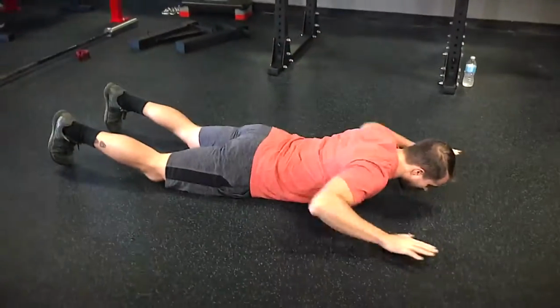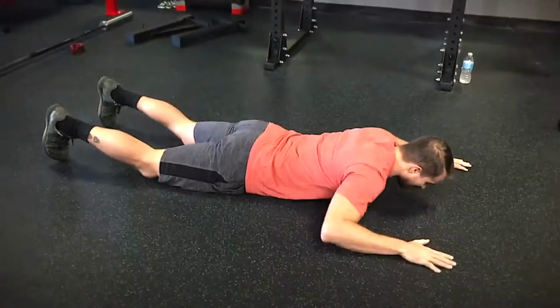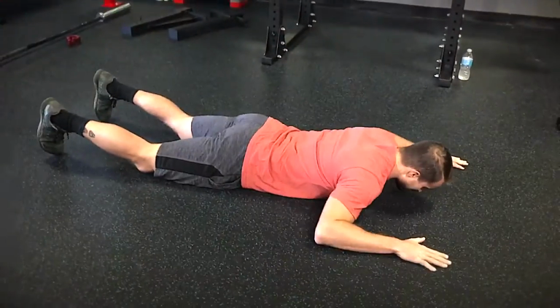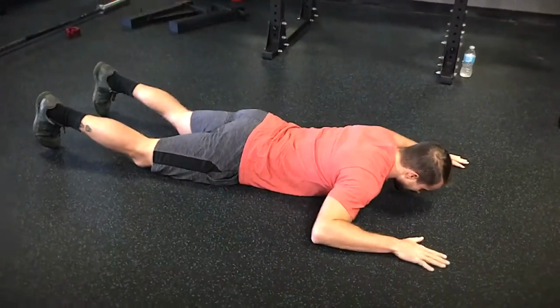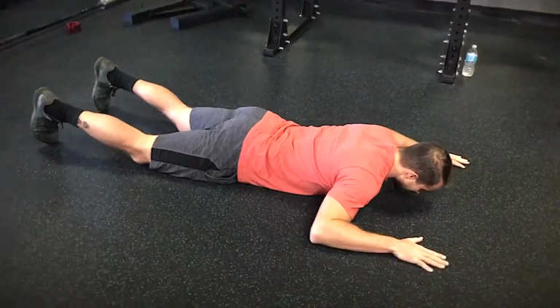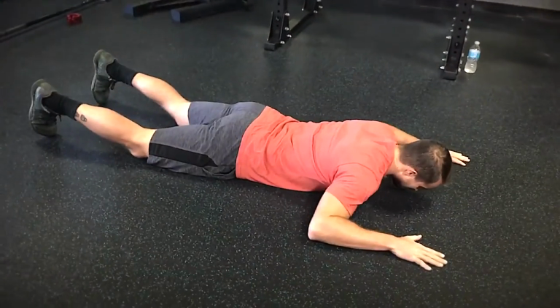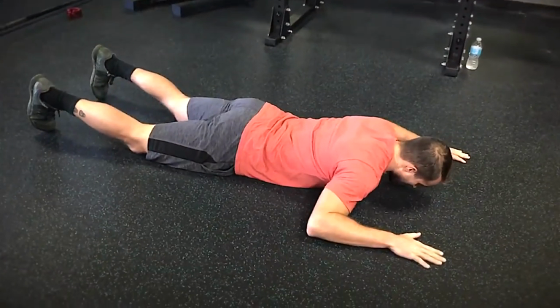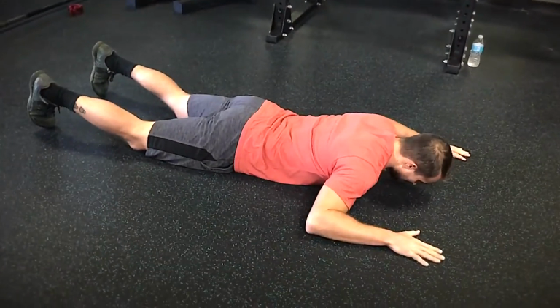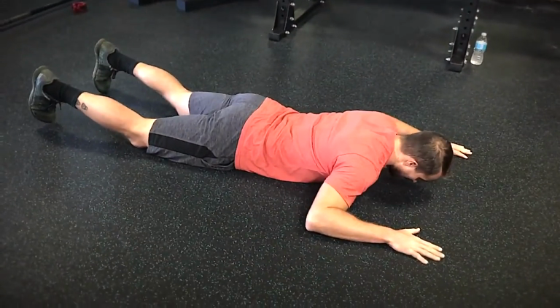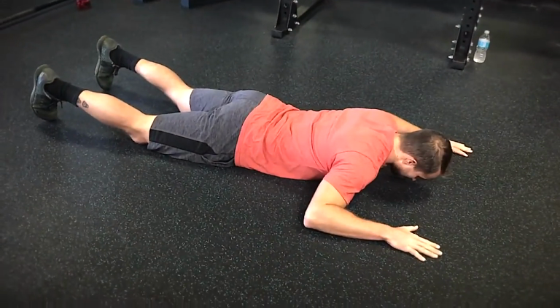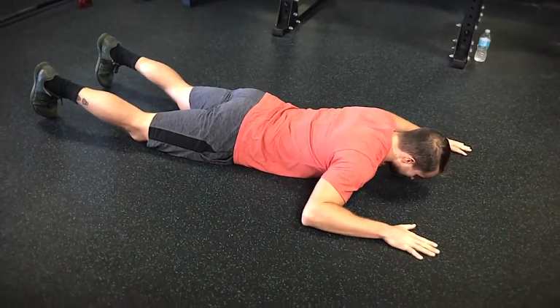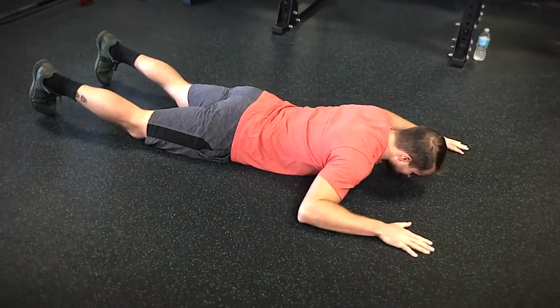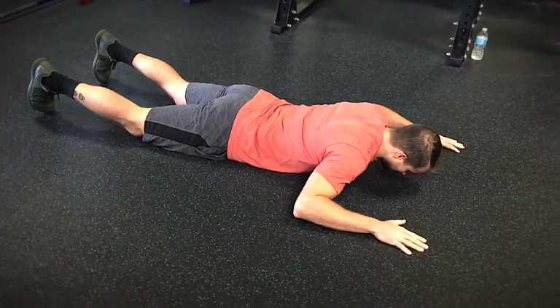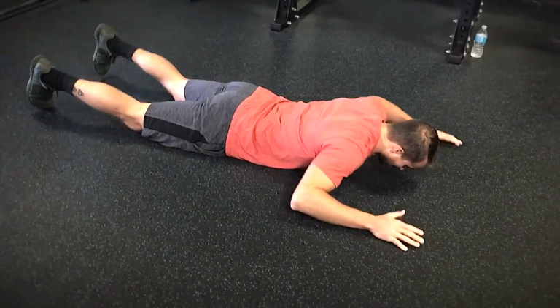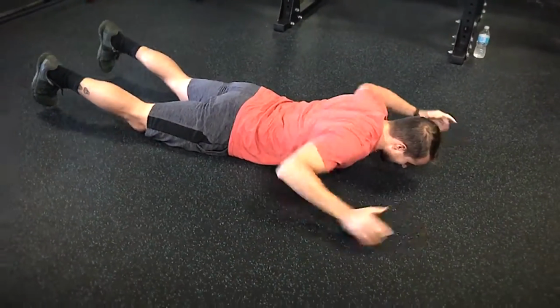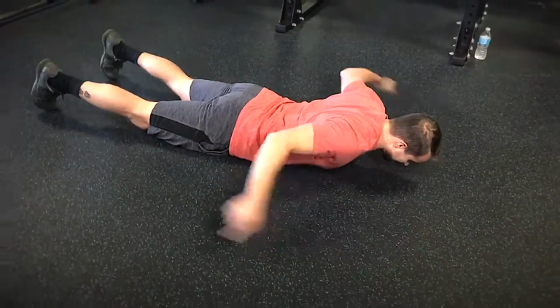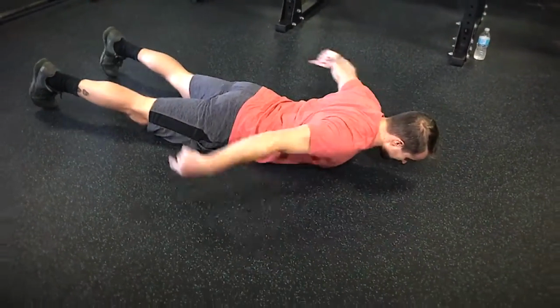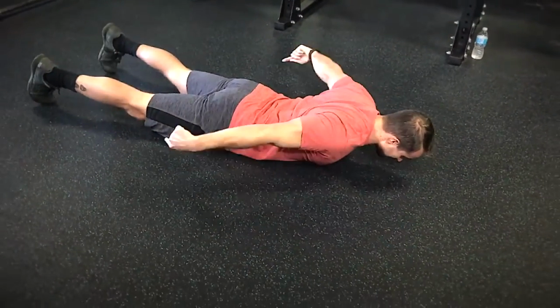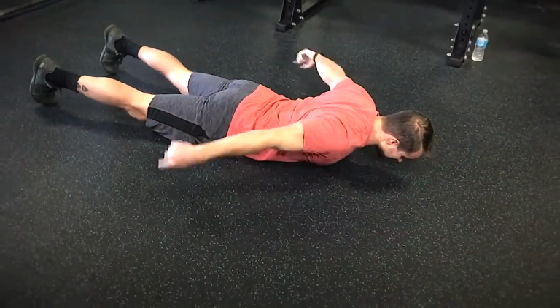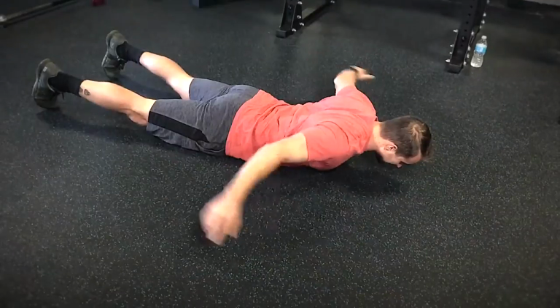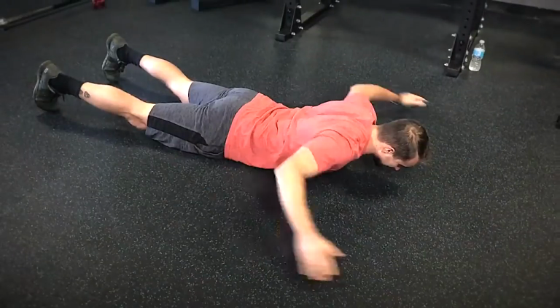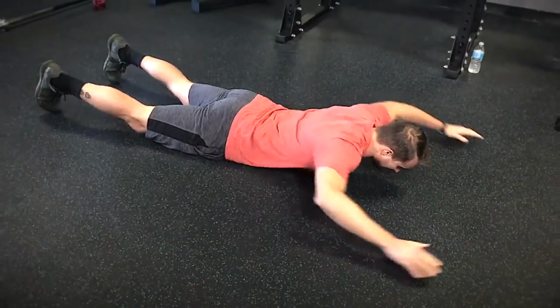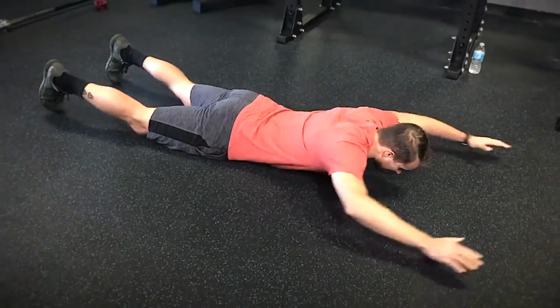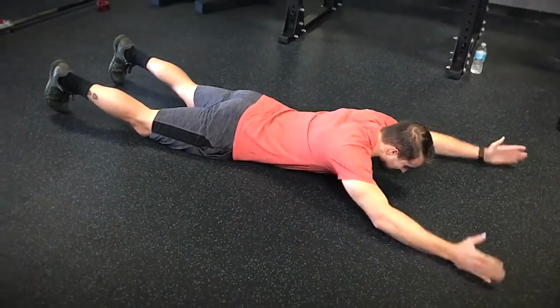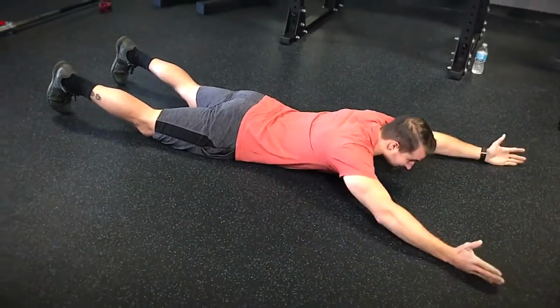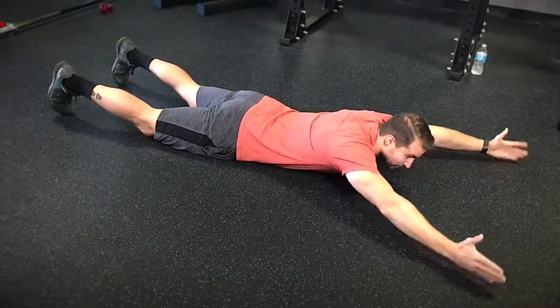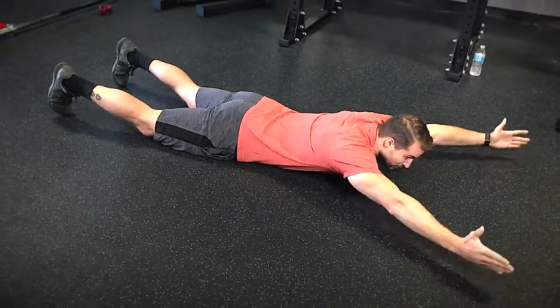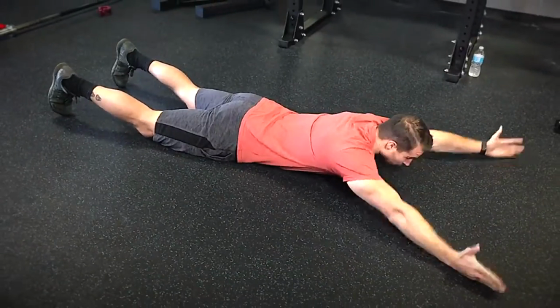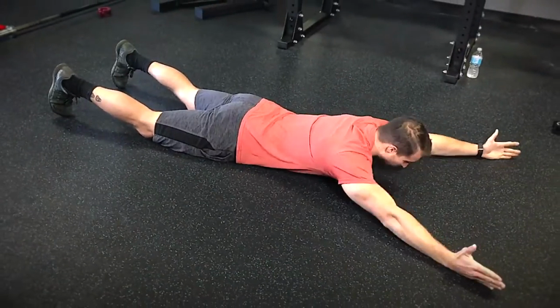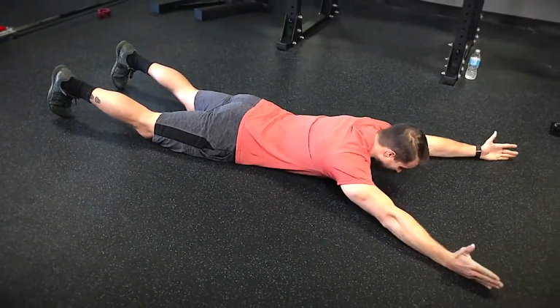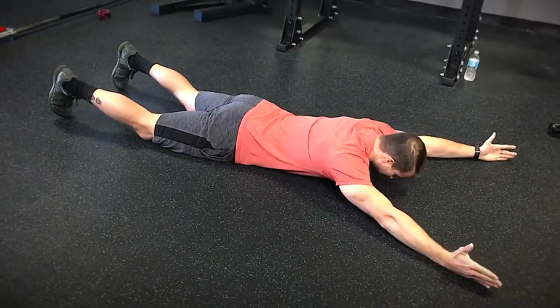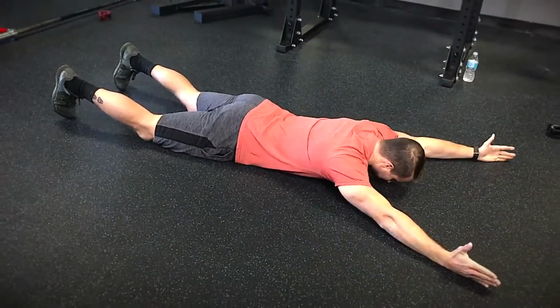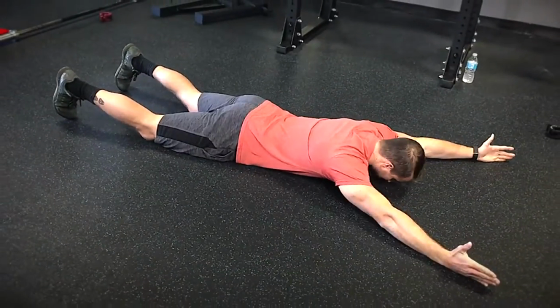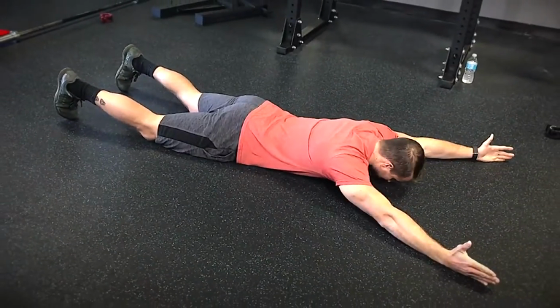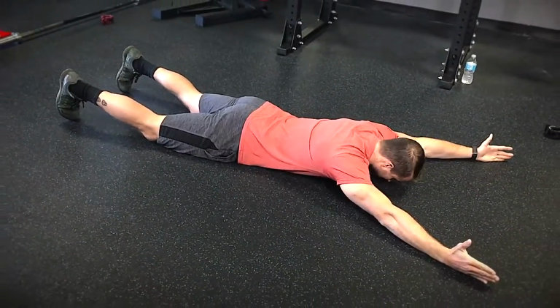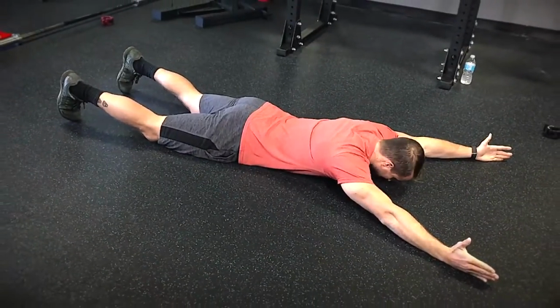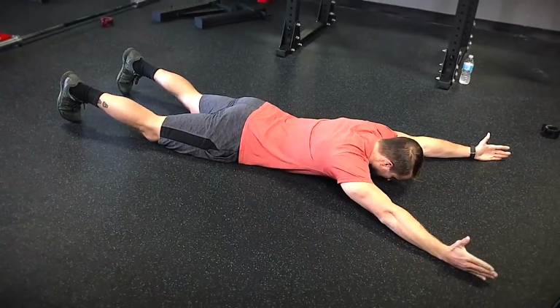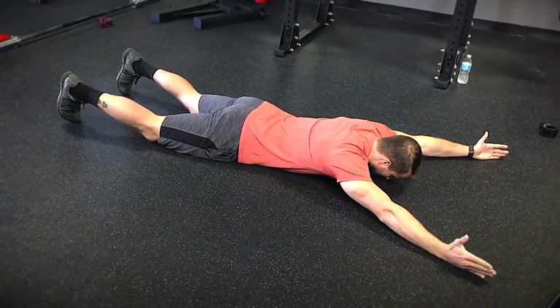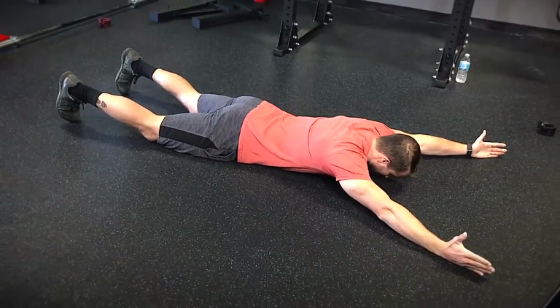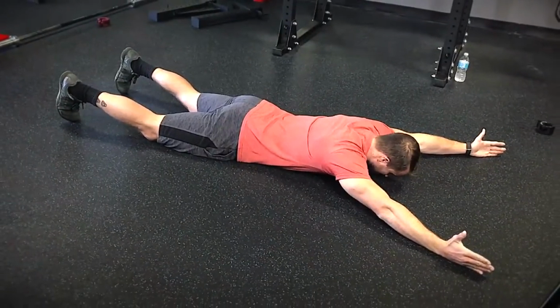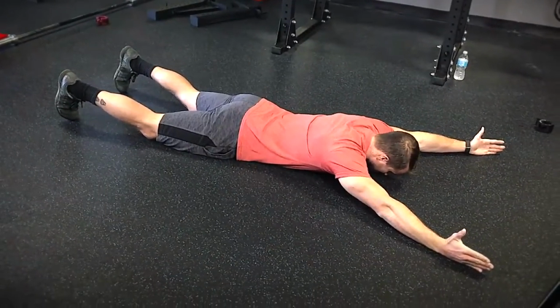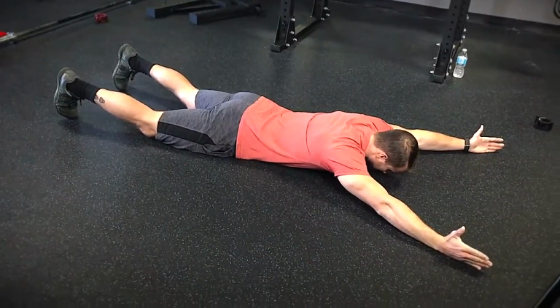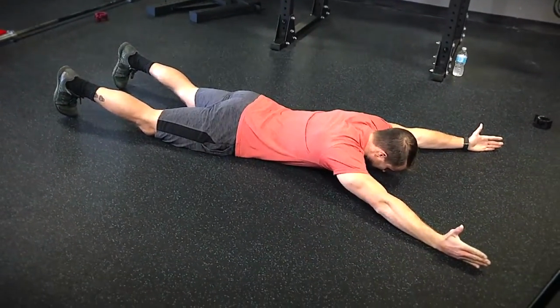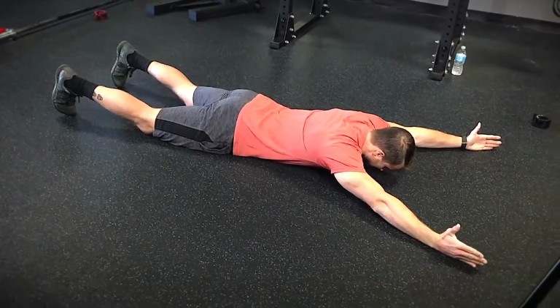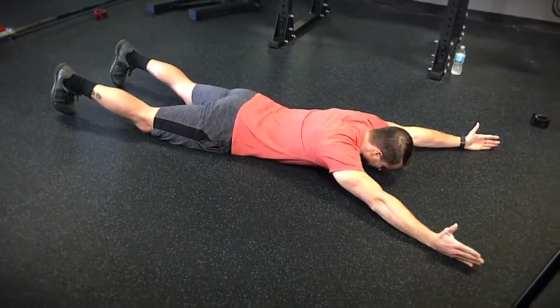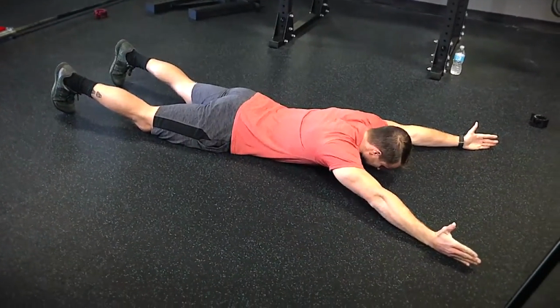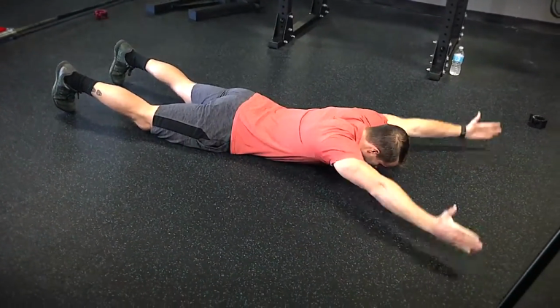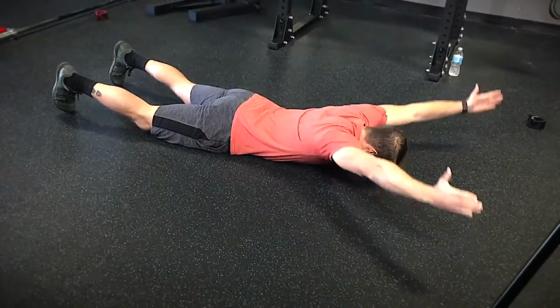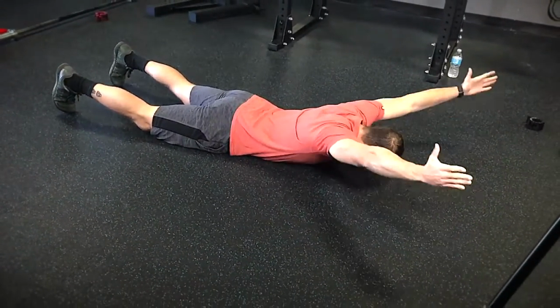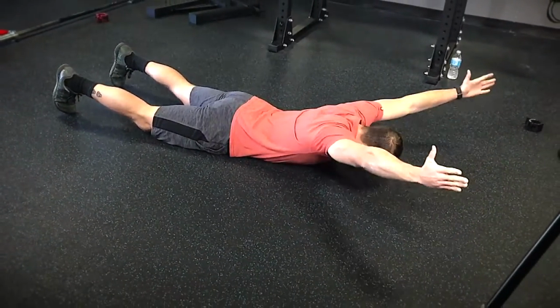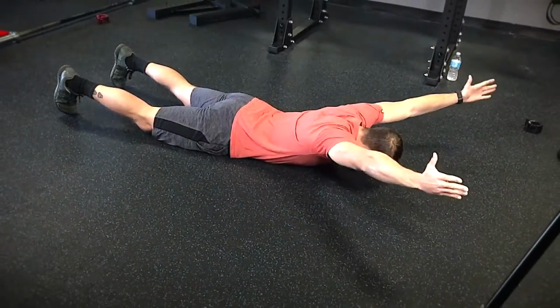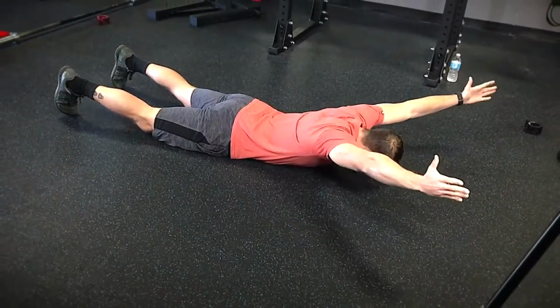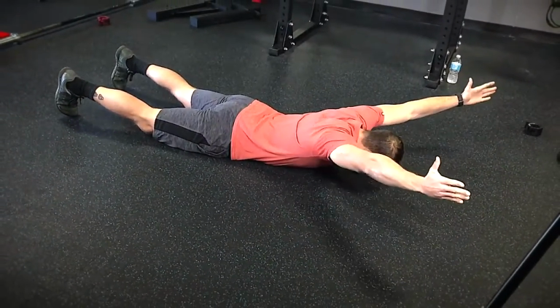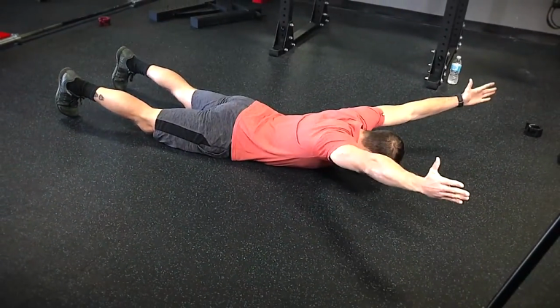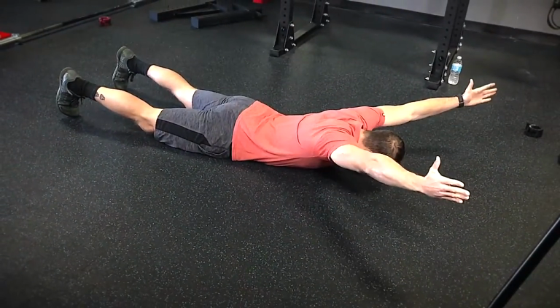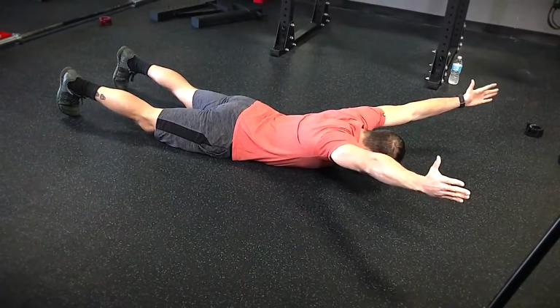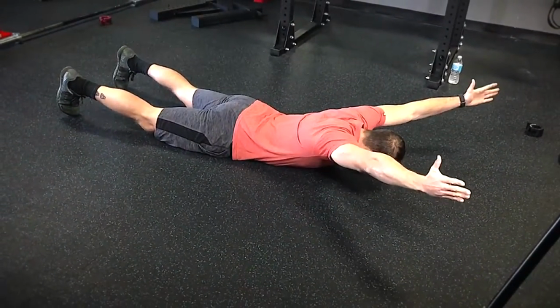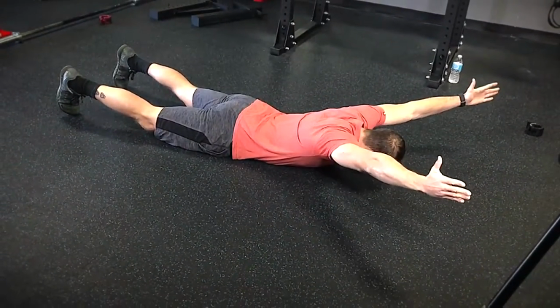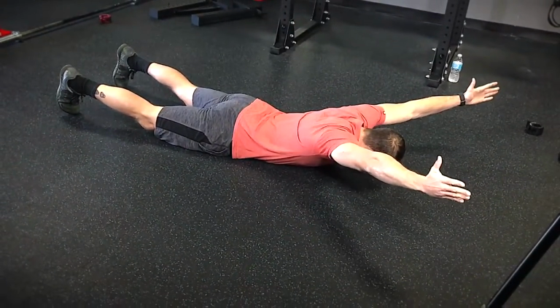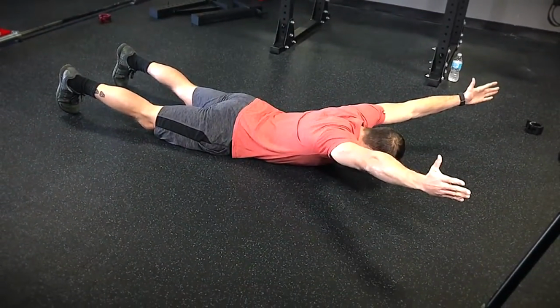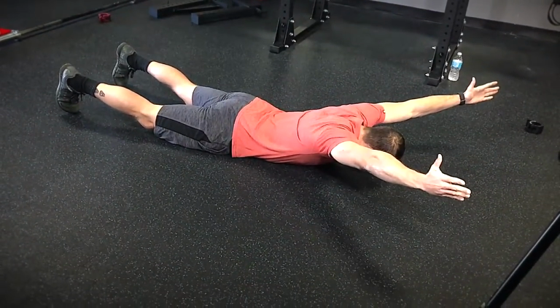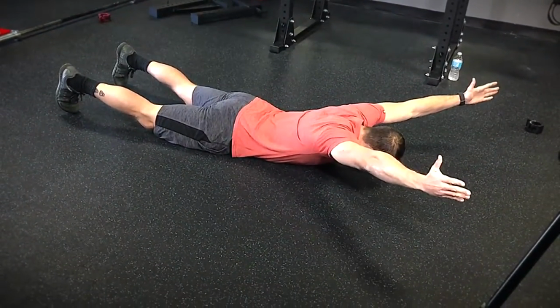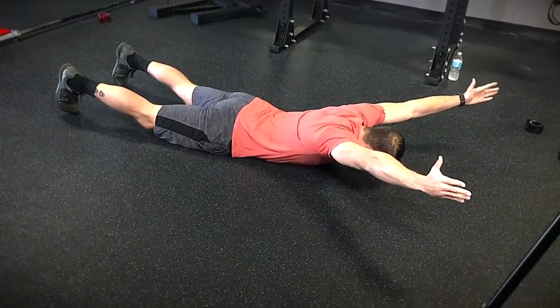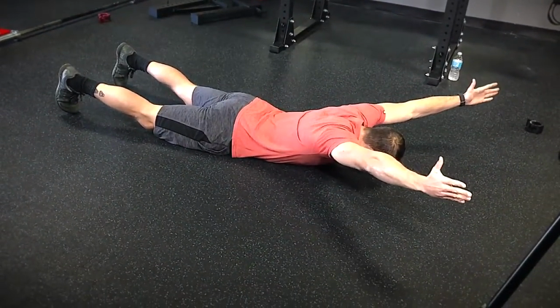I'm belly down, eyes on the floor, feet can stay down. I'm going to start in the Y position — I reach my thumbs up towards the ceiling with straight arms.